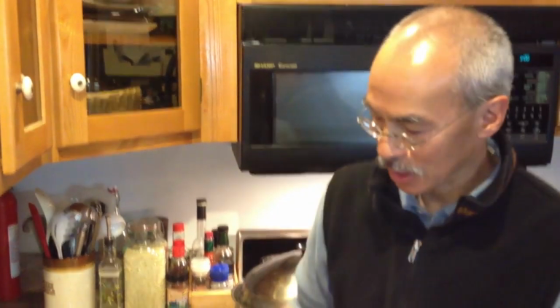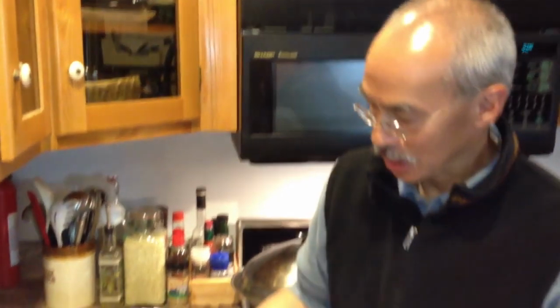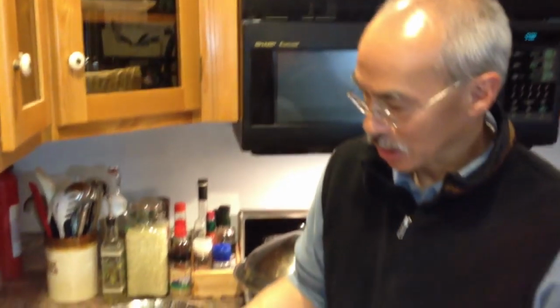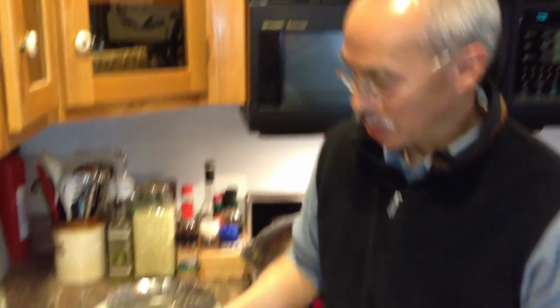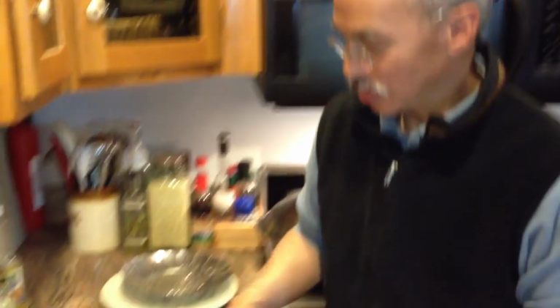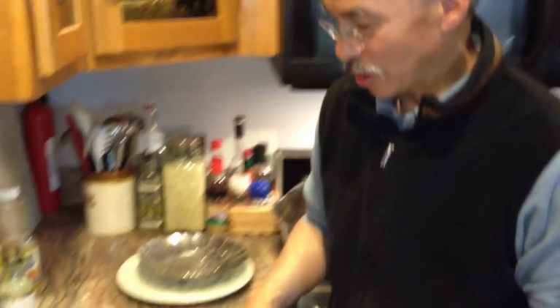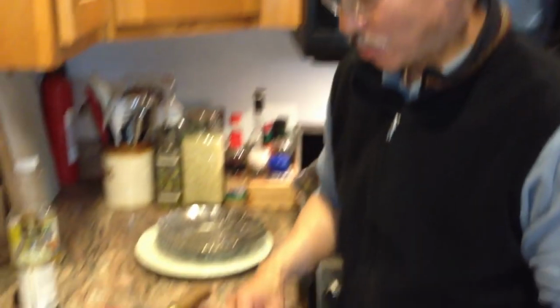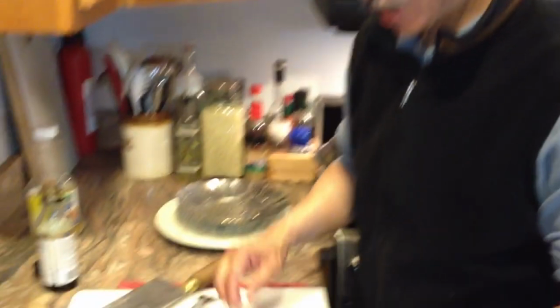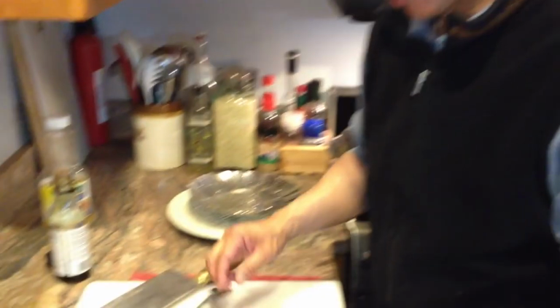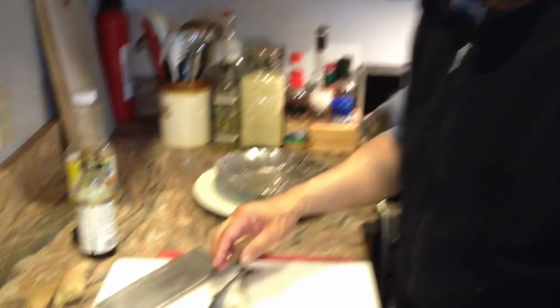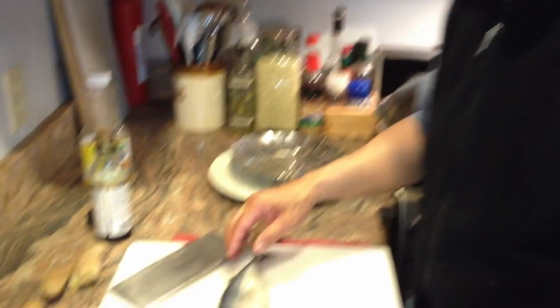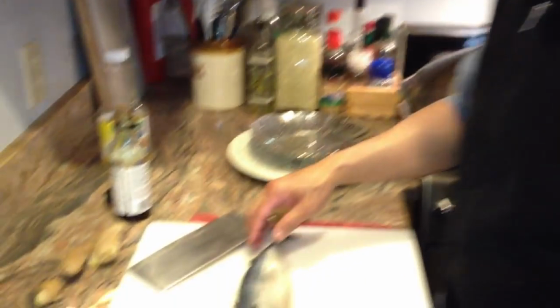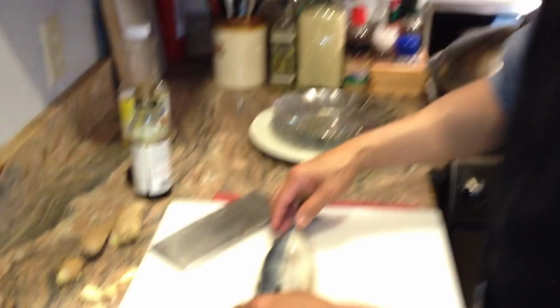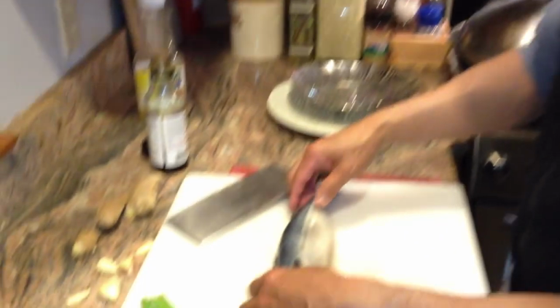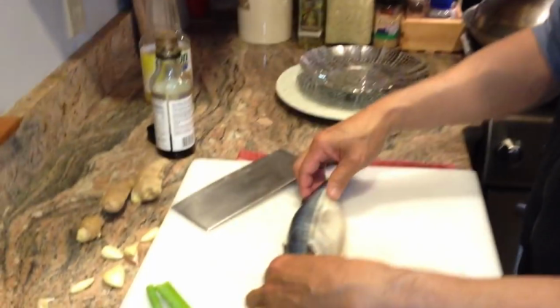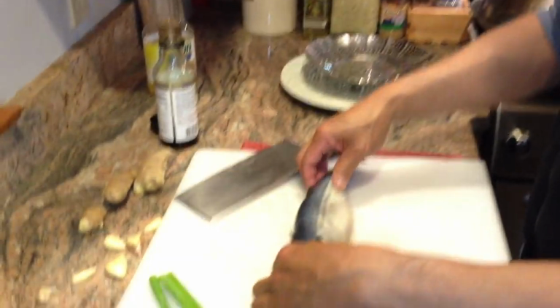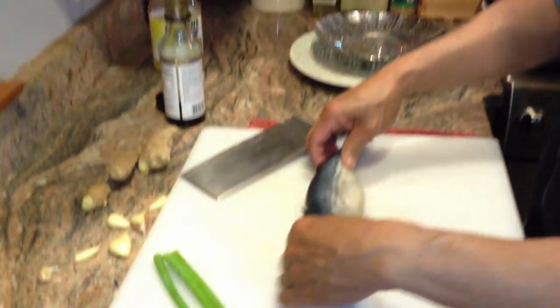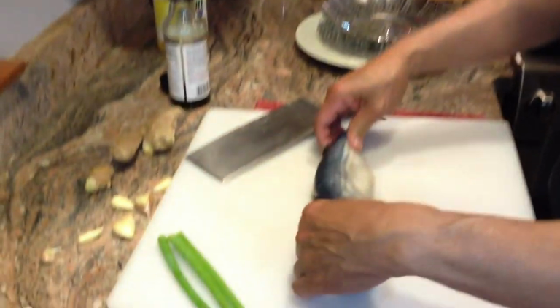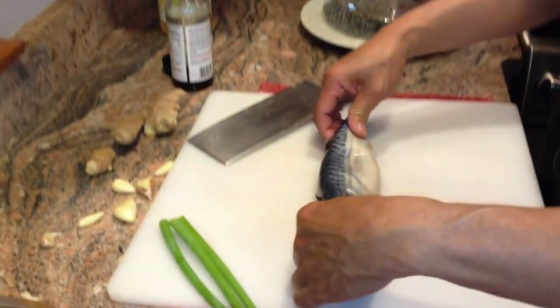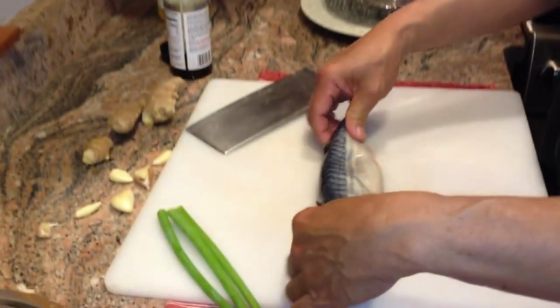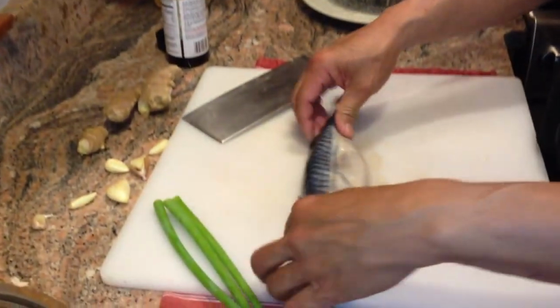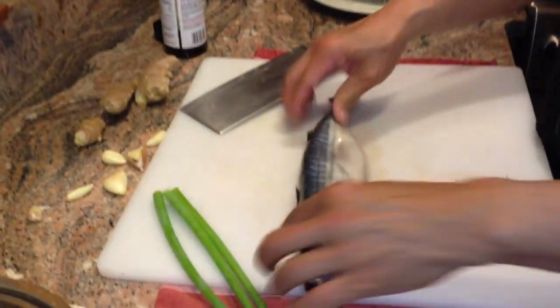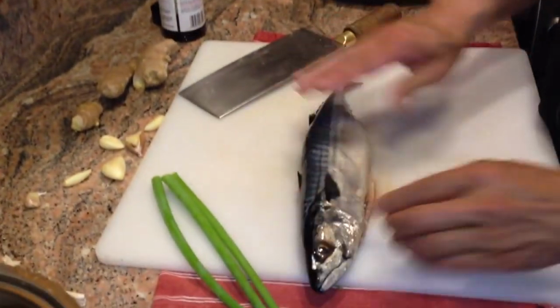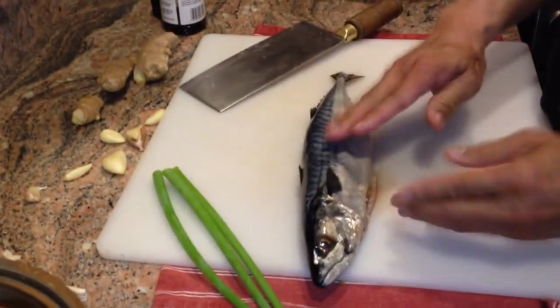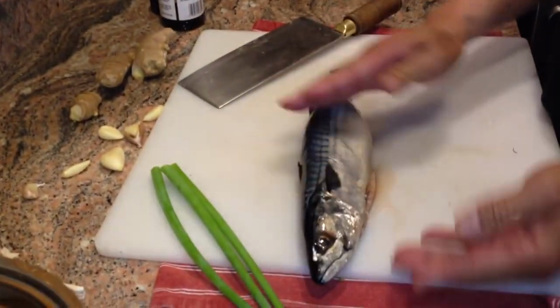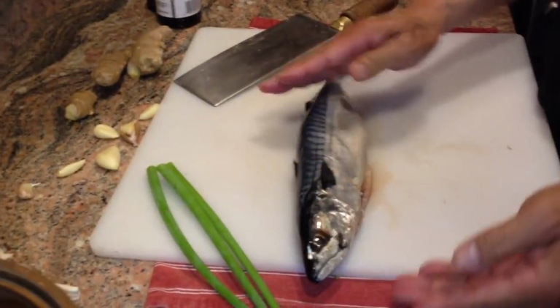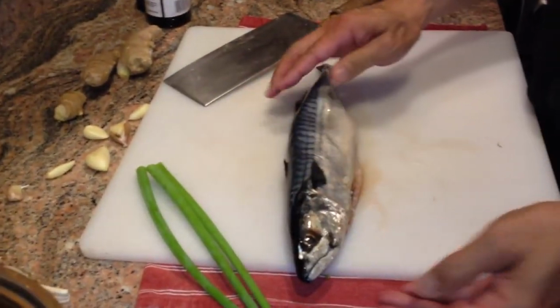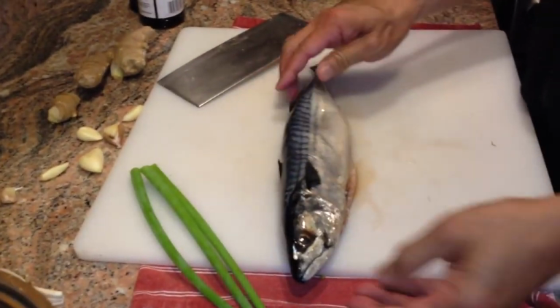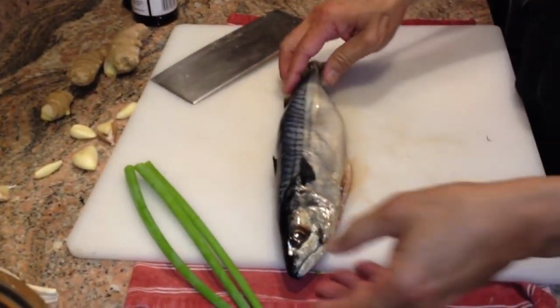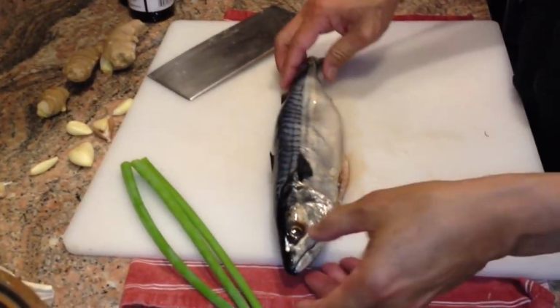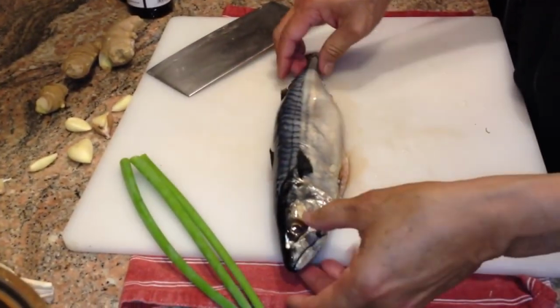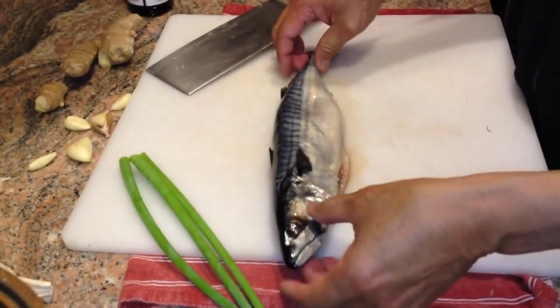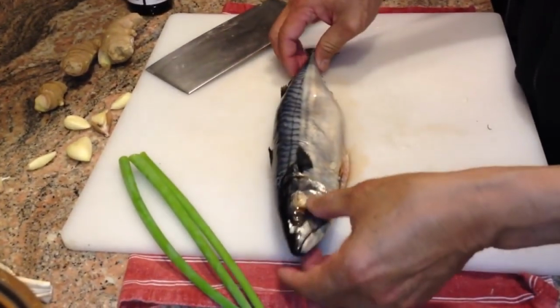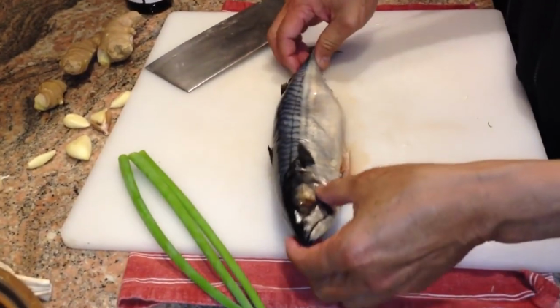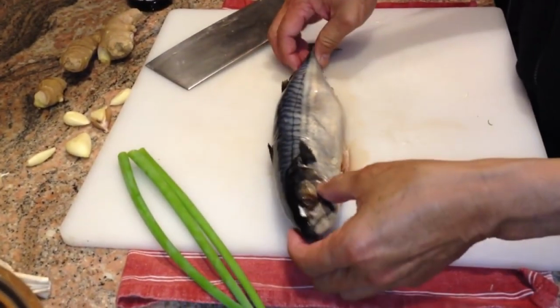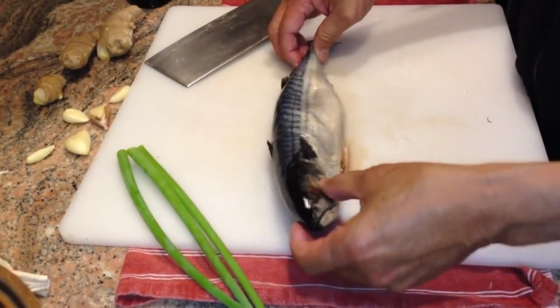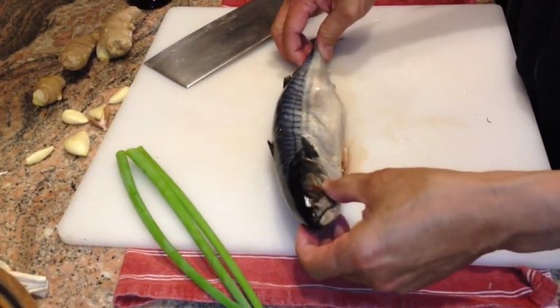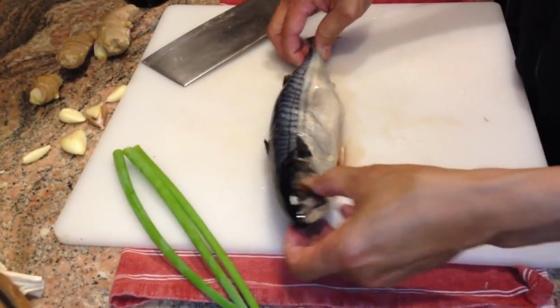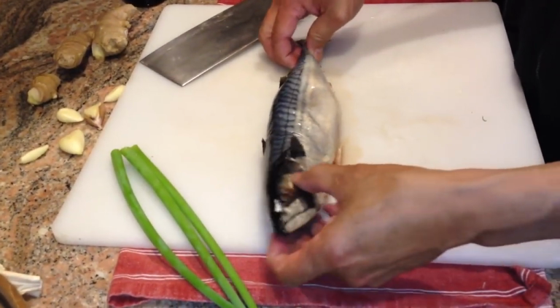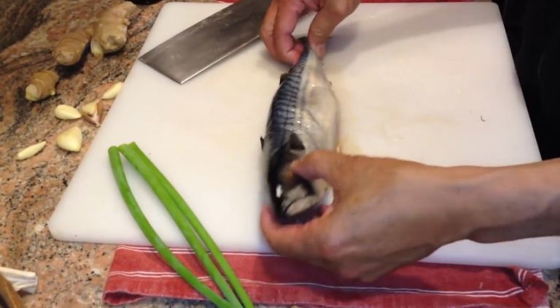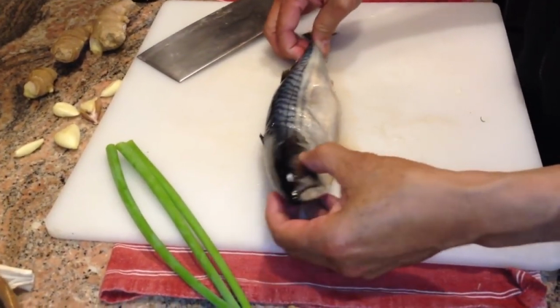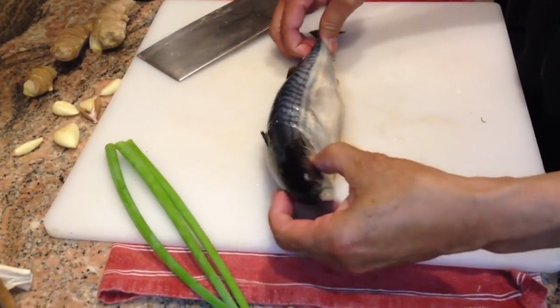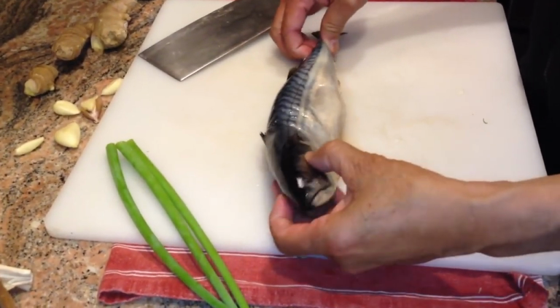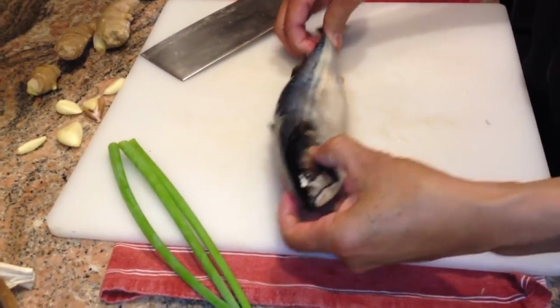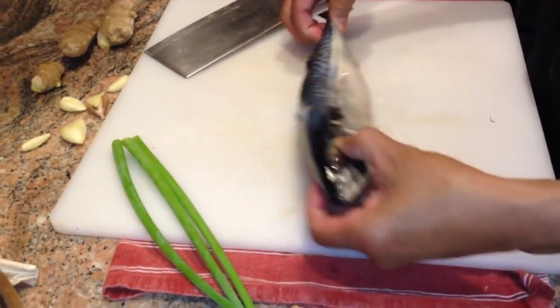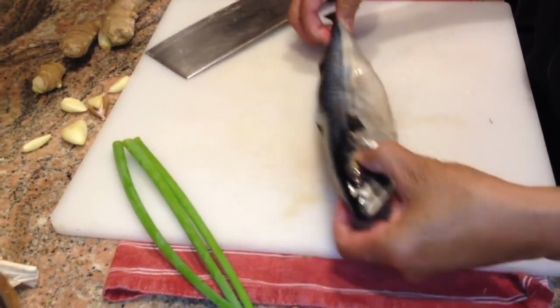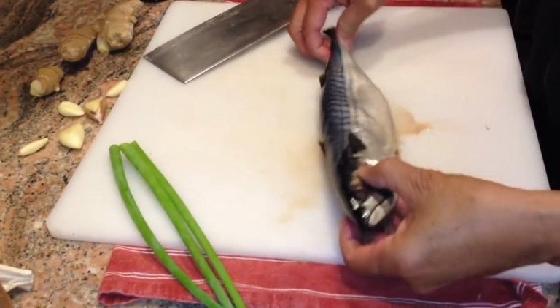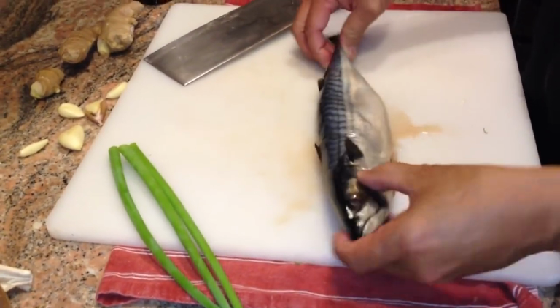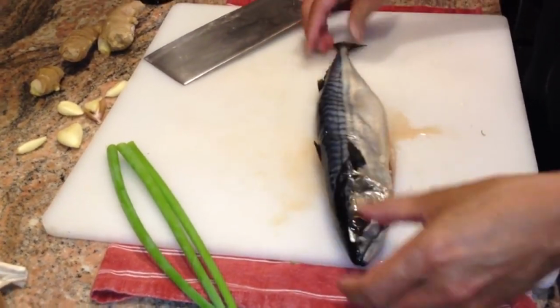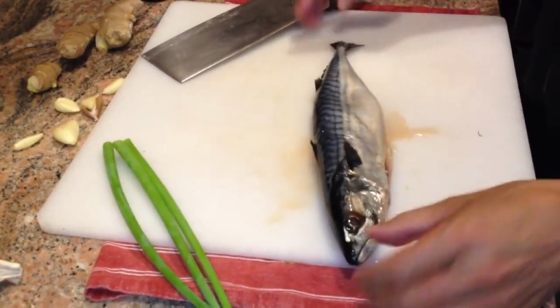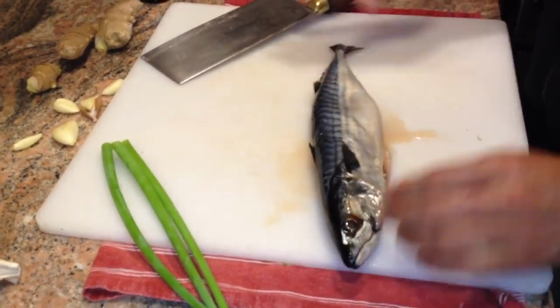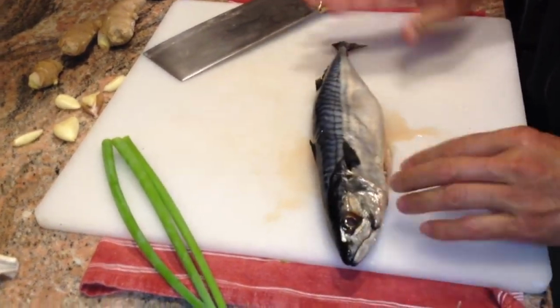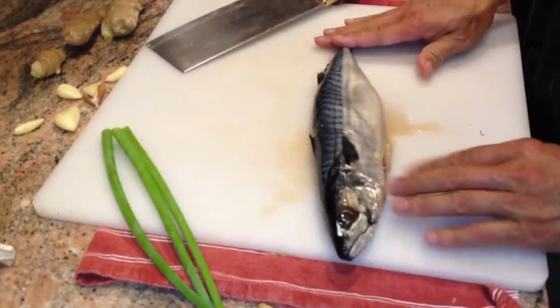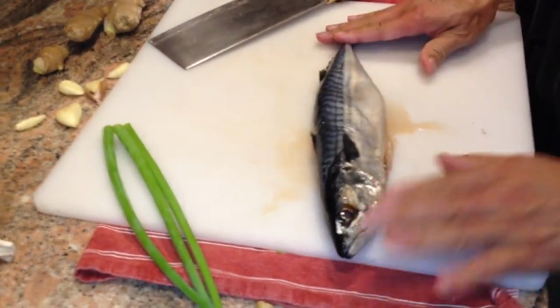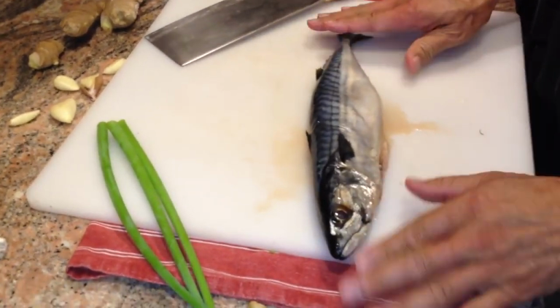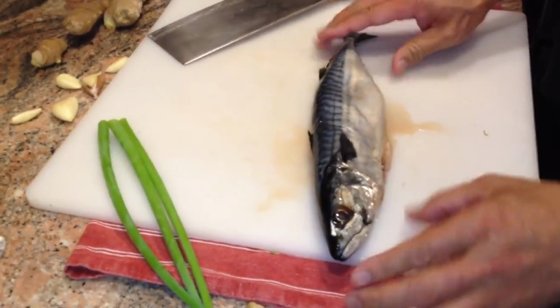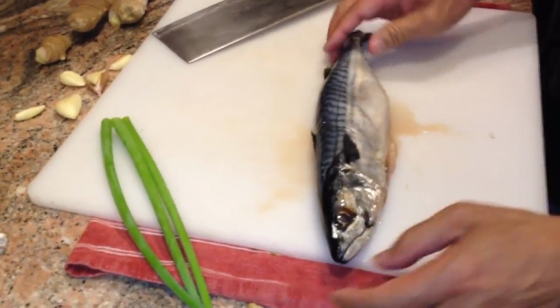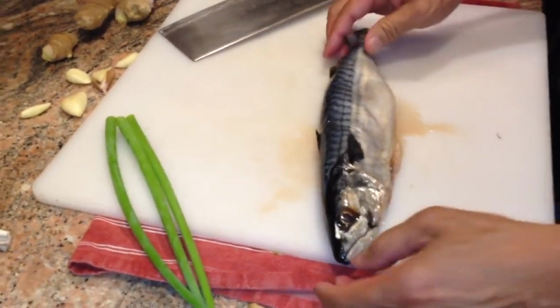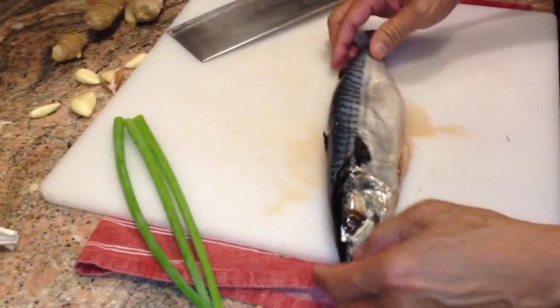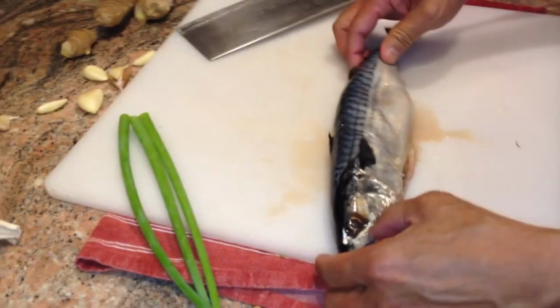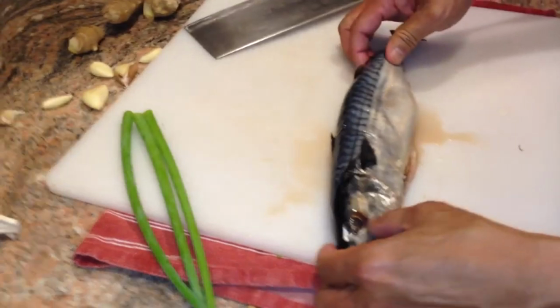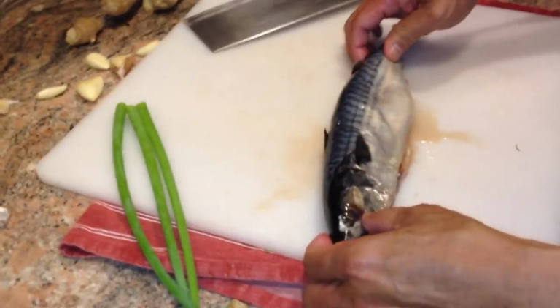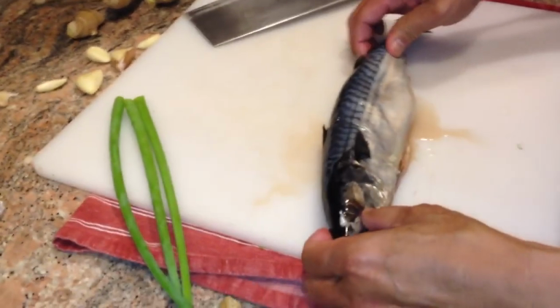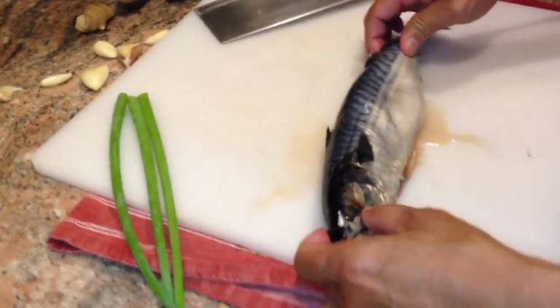Here's our mackerel. It's been cleaned, but it's going to be whole. So we want the tail and we want the head.